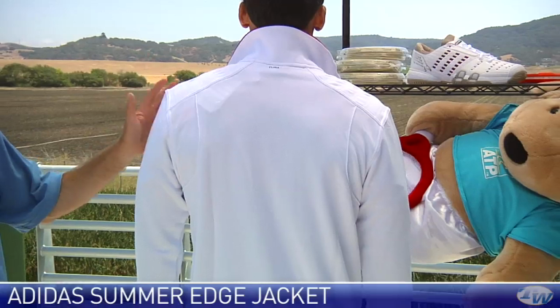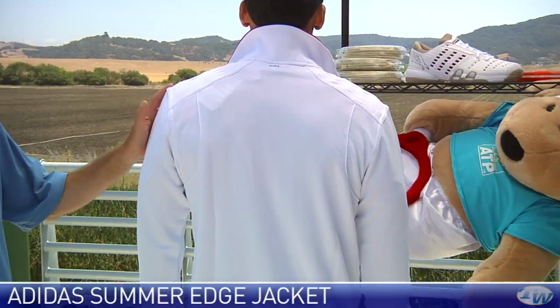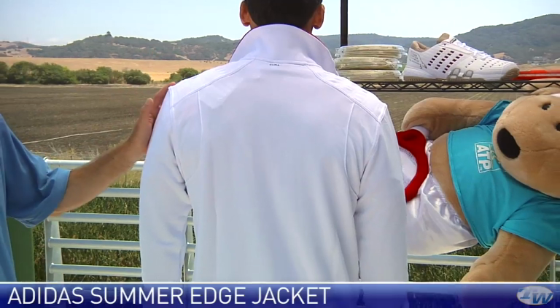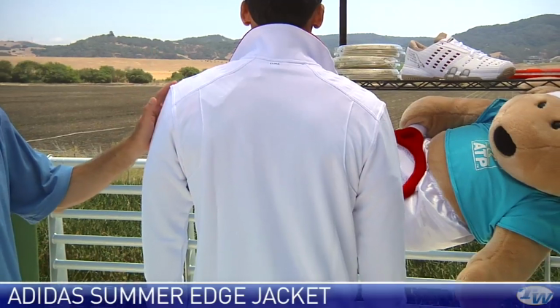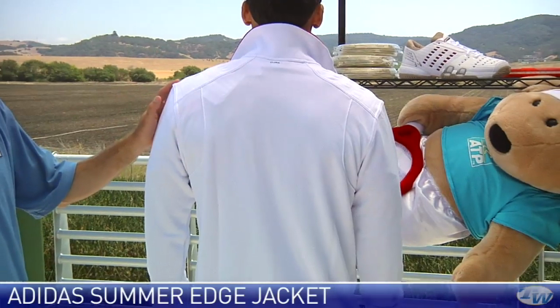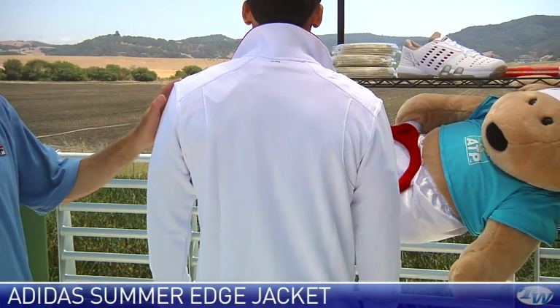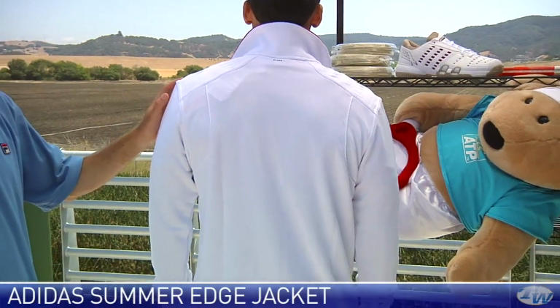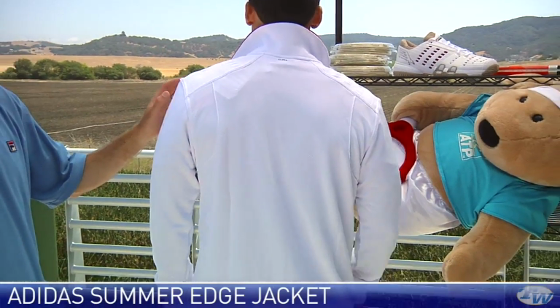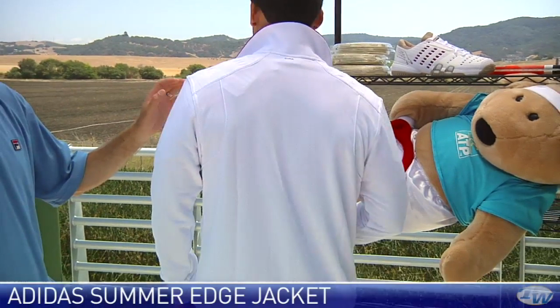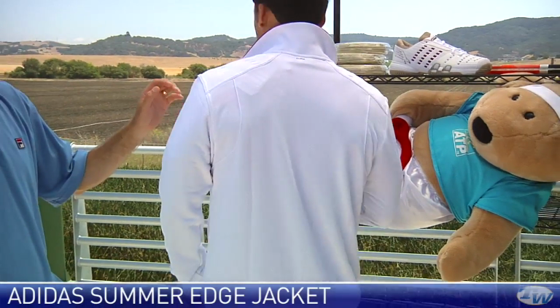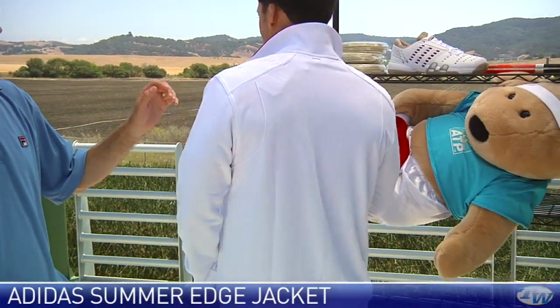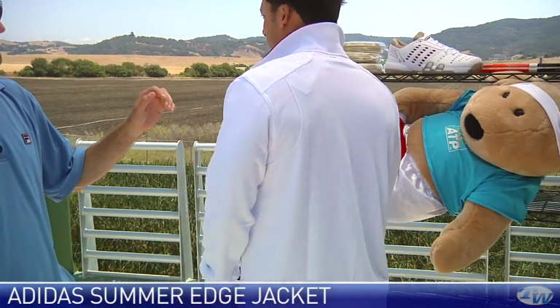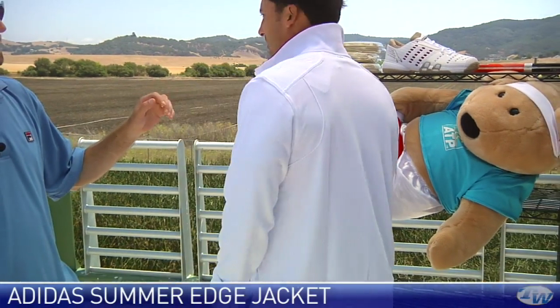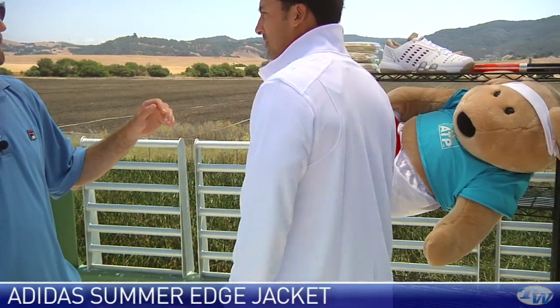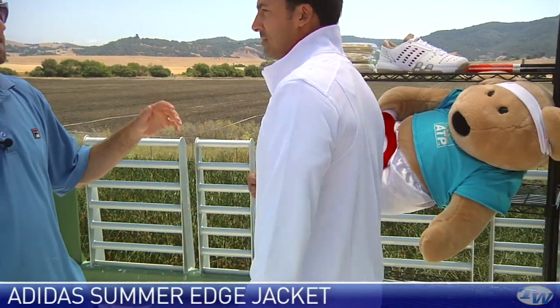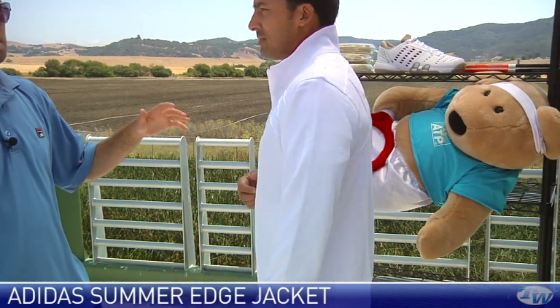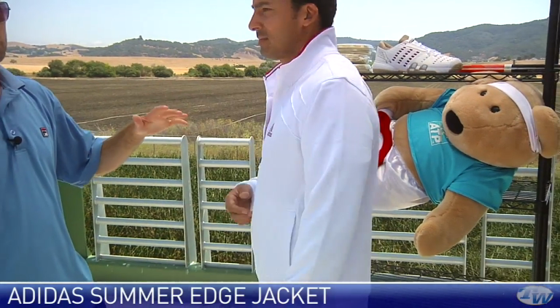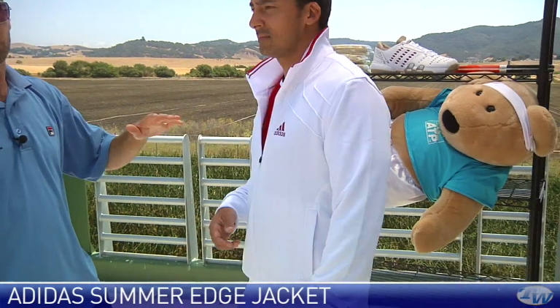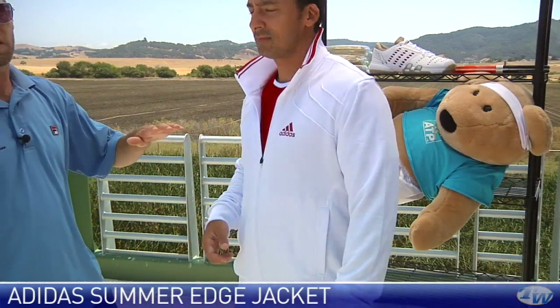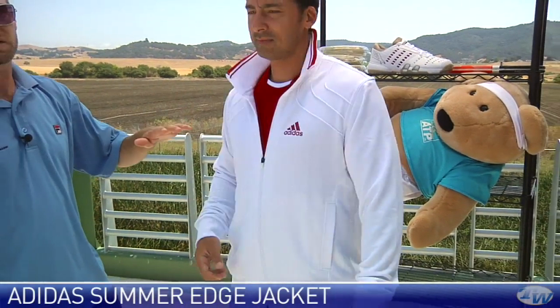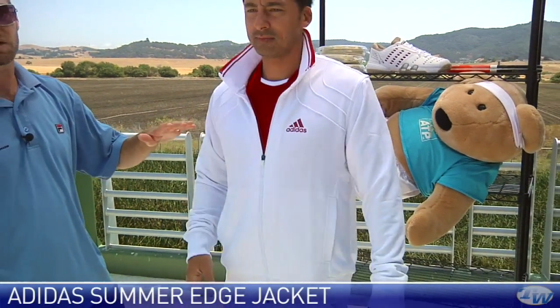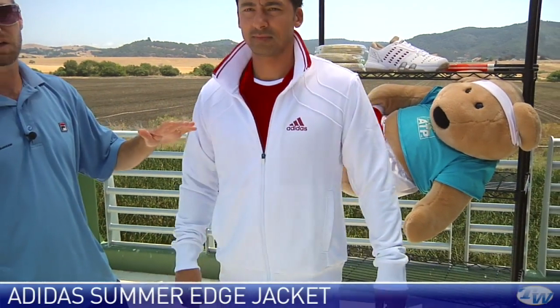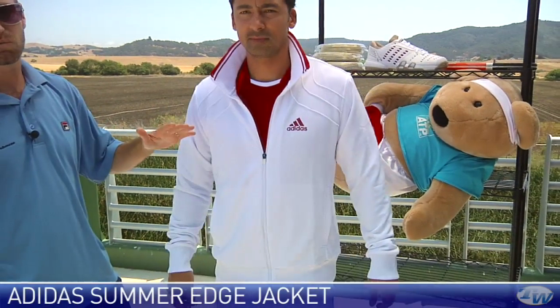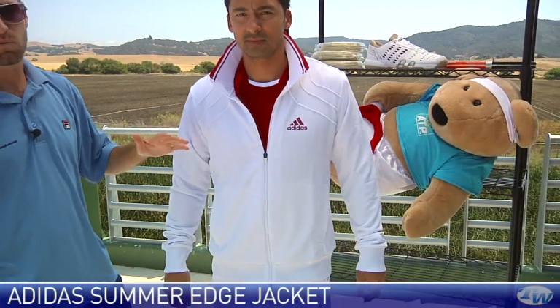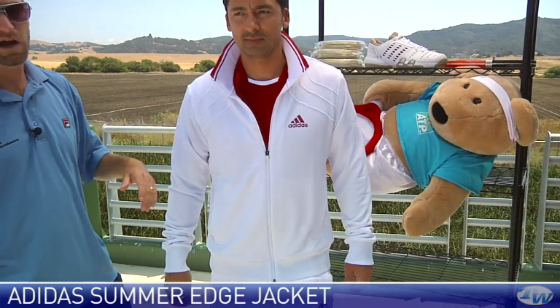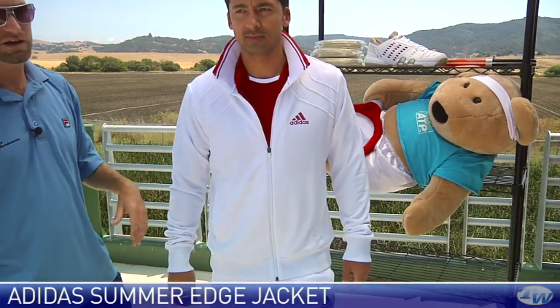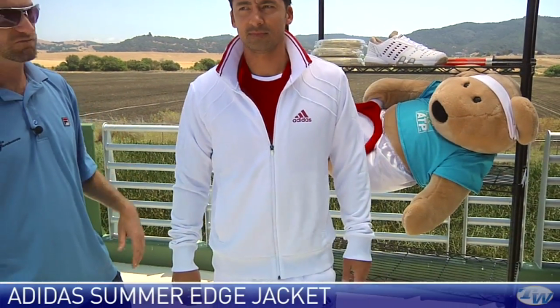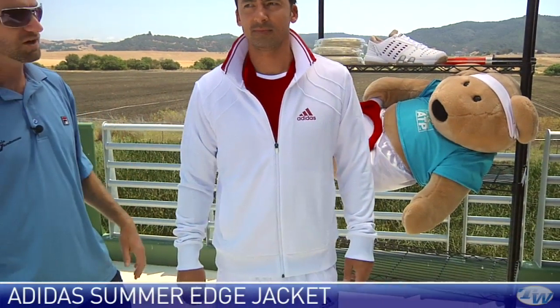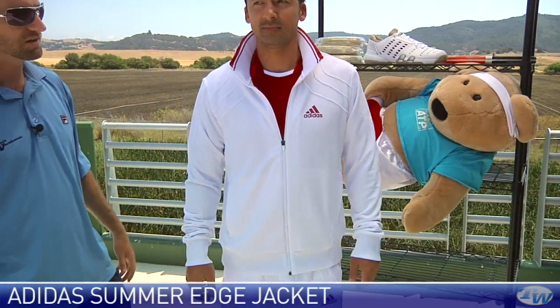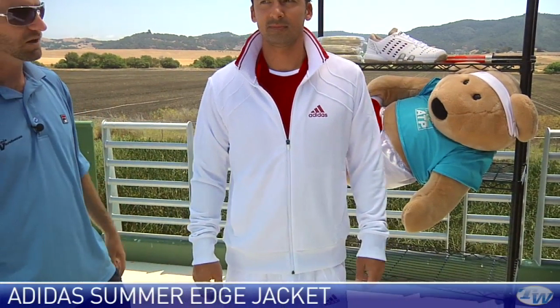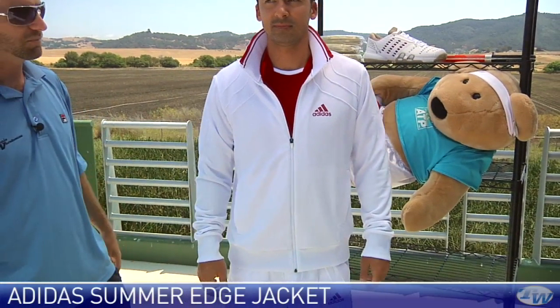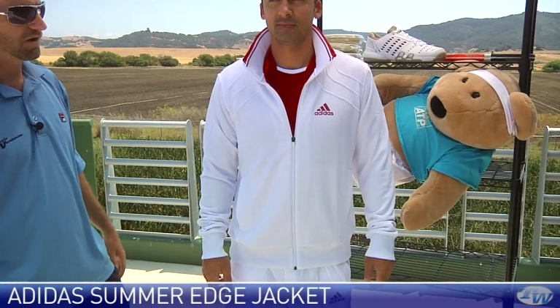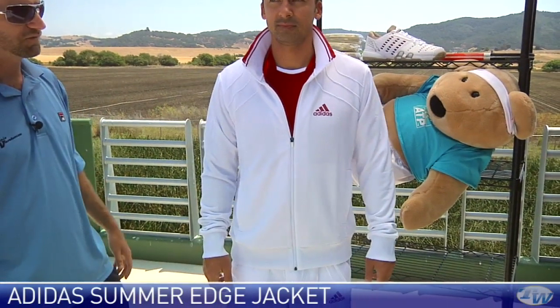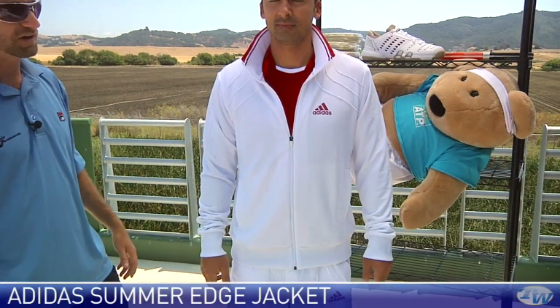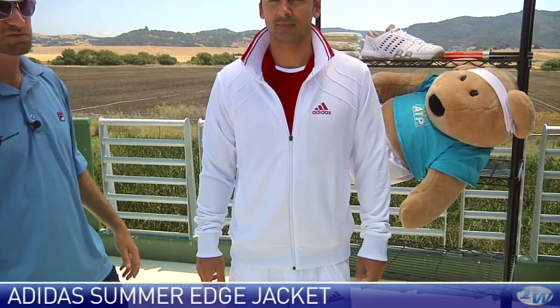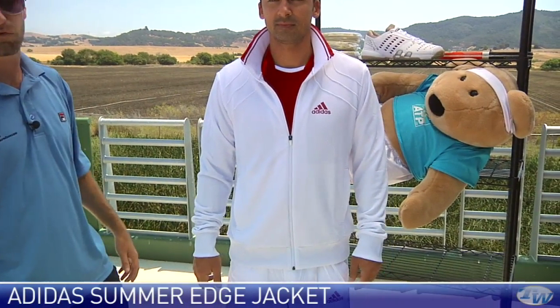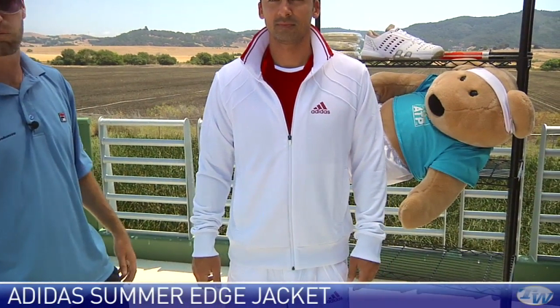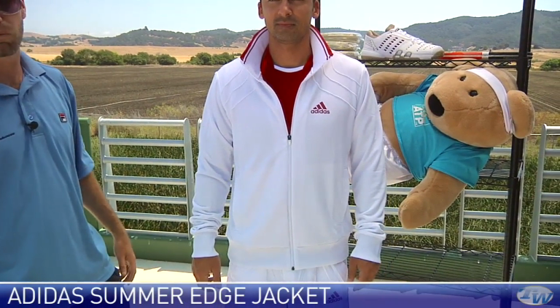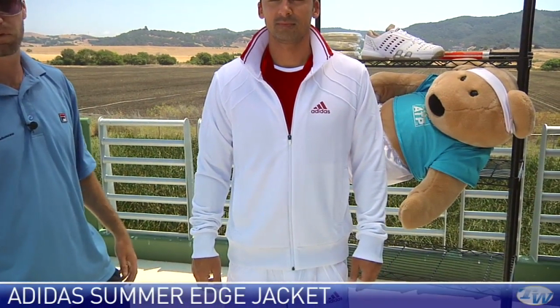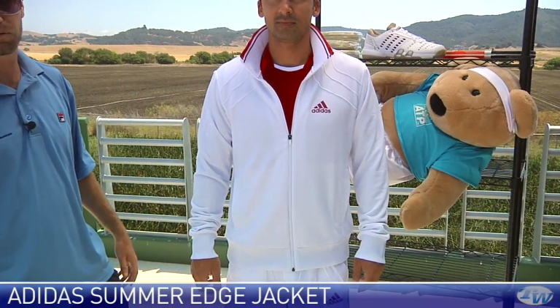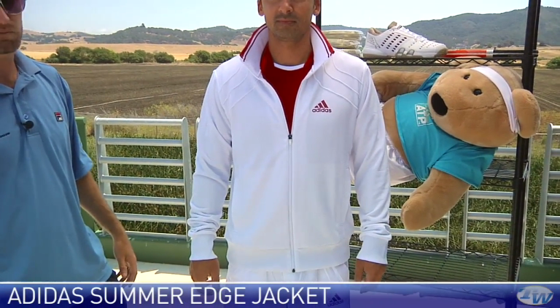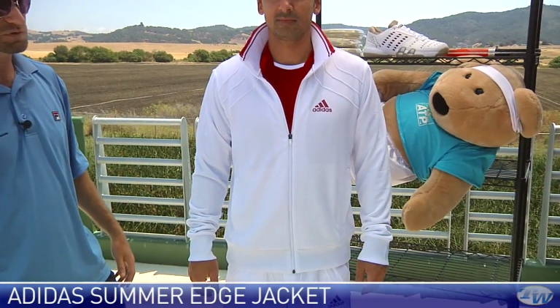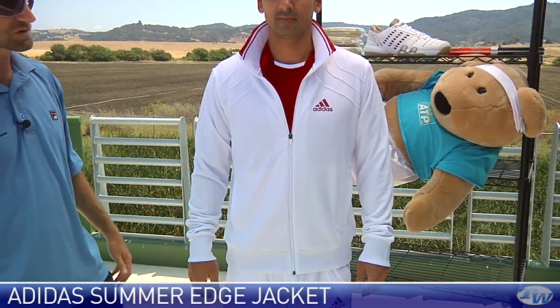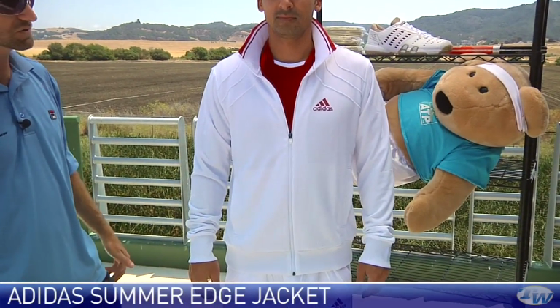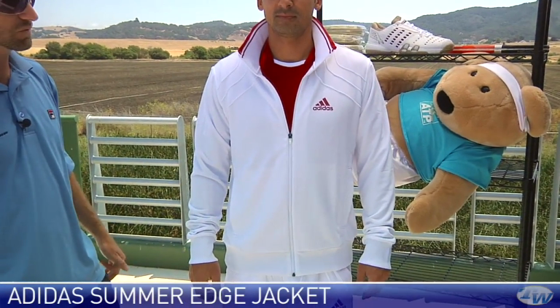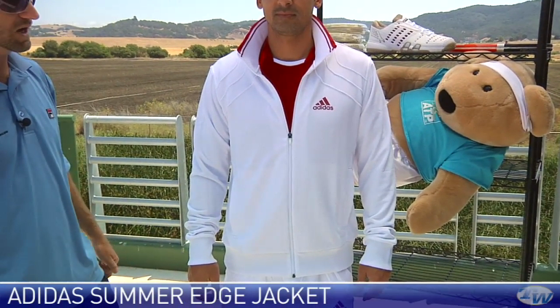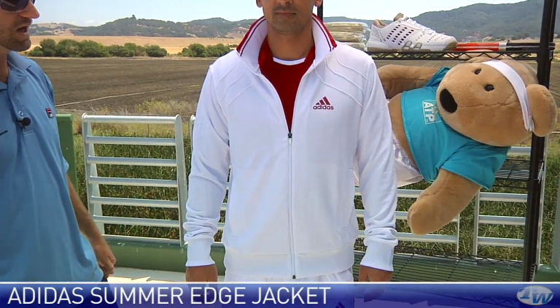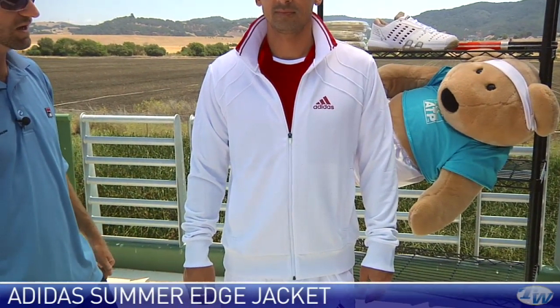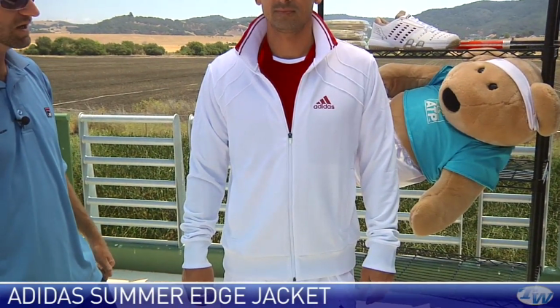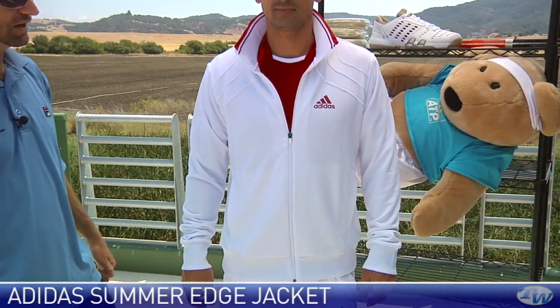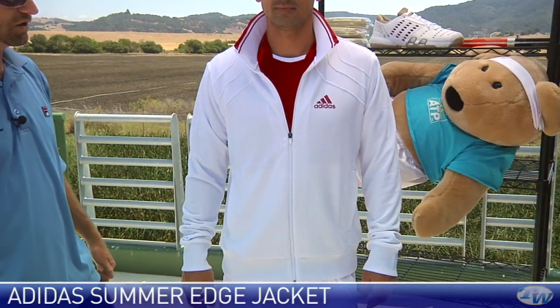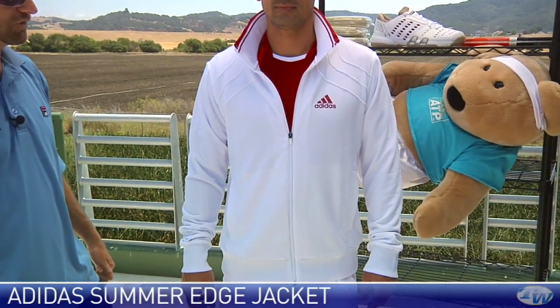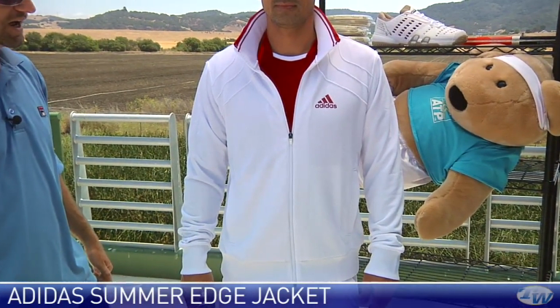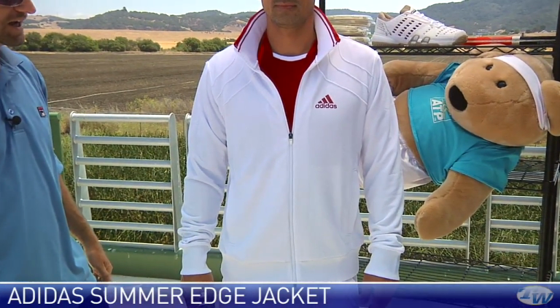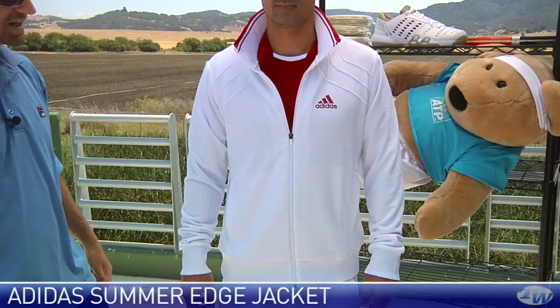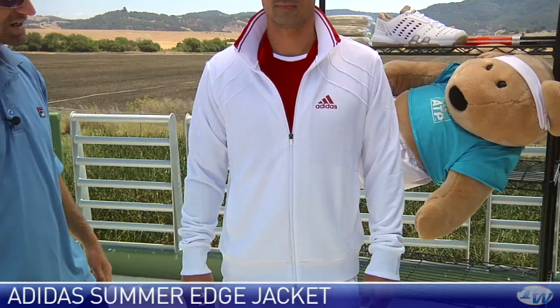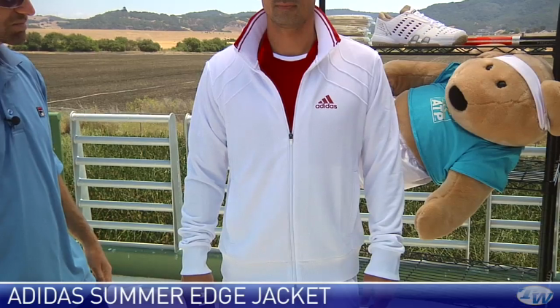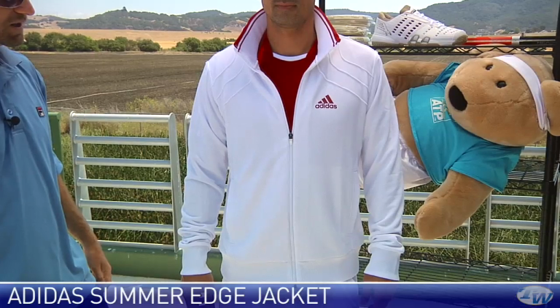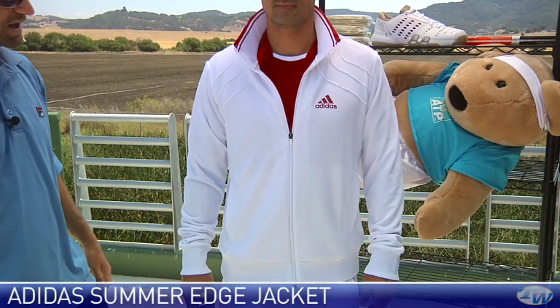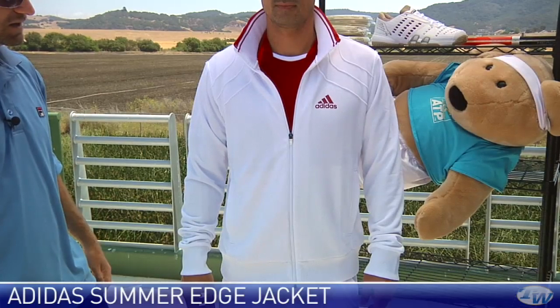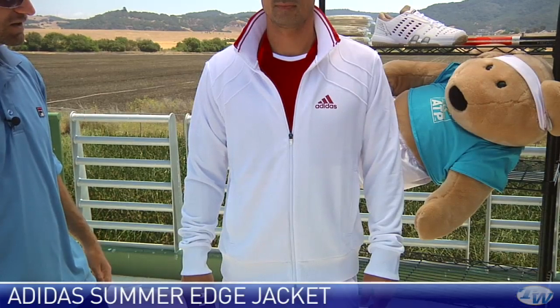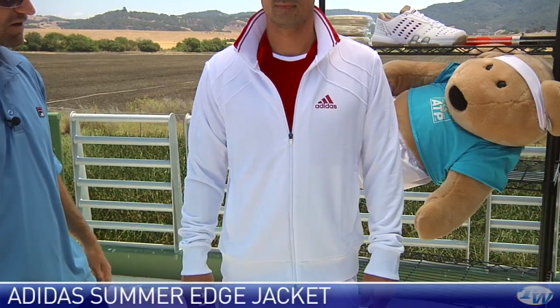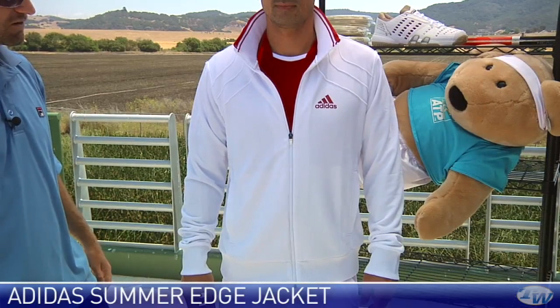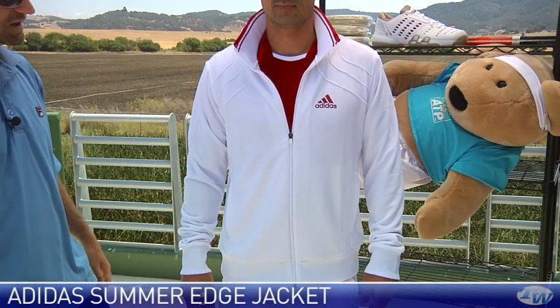Turn around for us one more time — that nice, clean white right there. Perfect for Wimbledon, which is where Novak is playing currently.